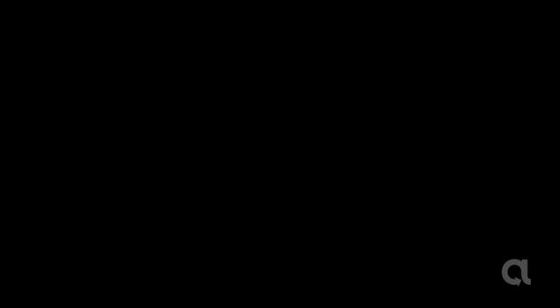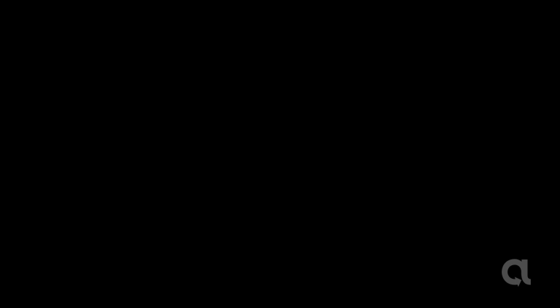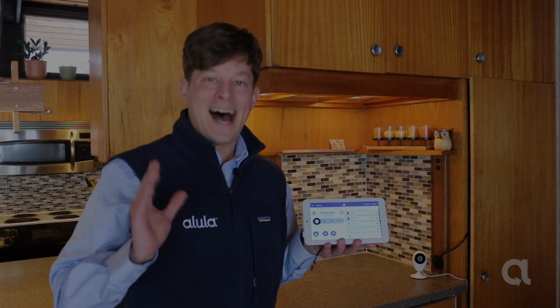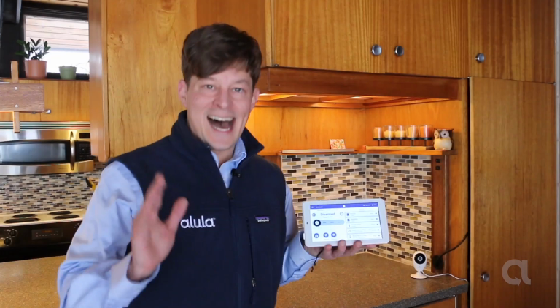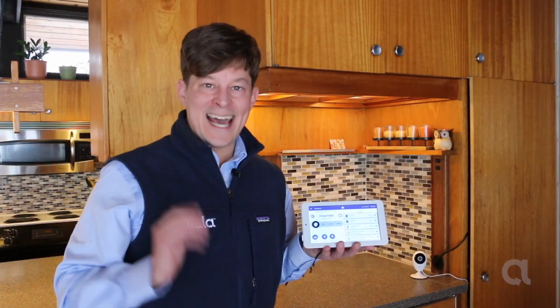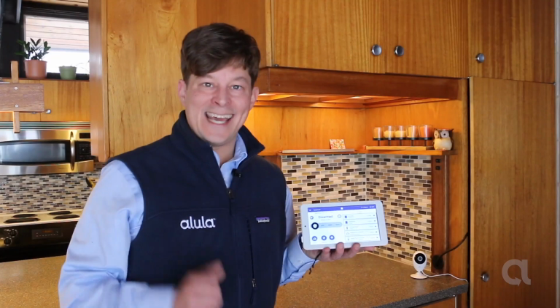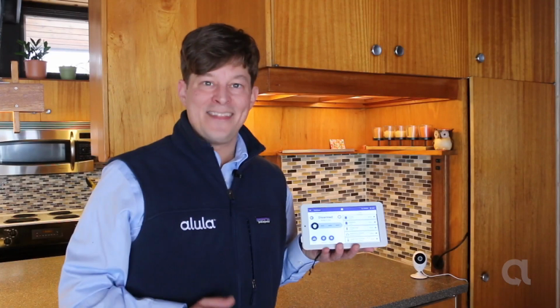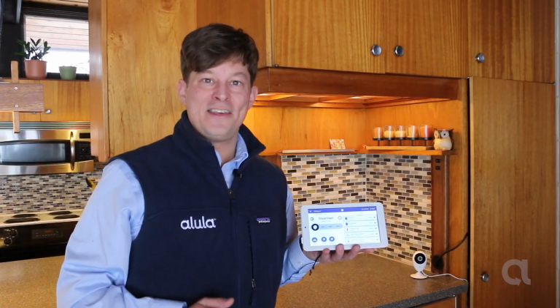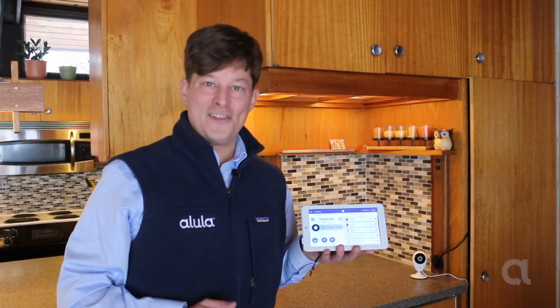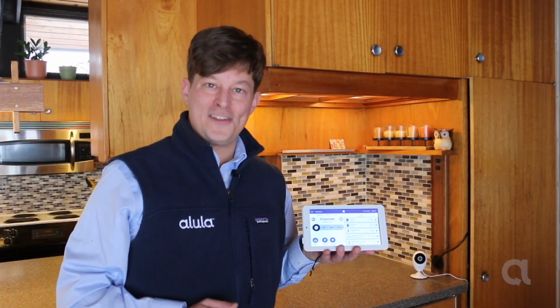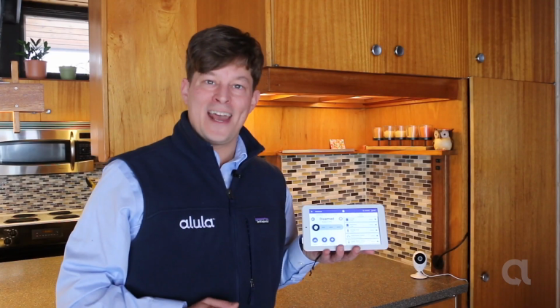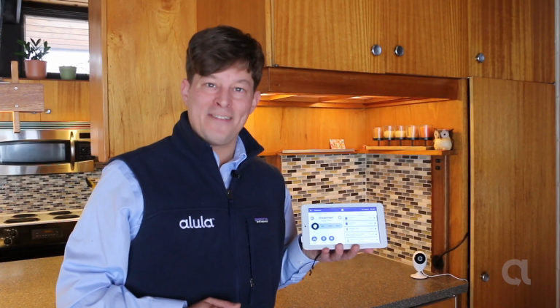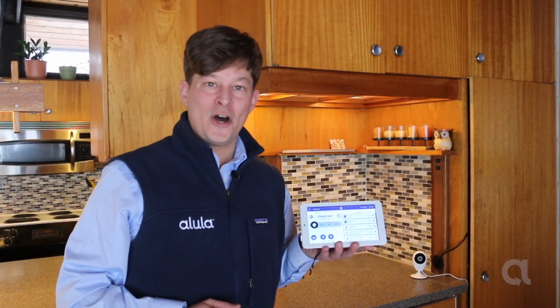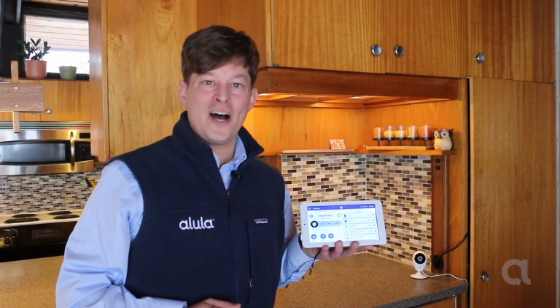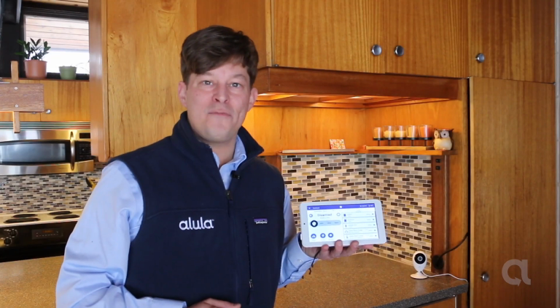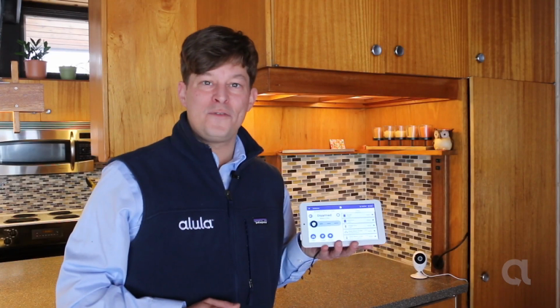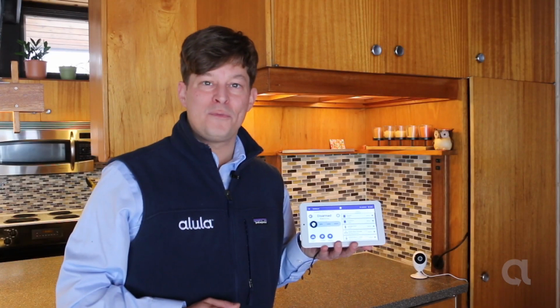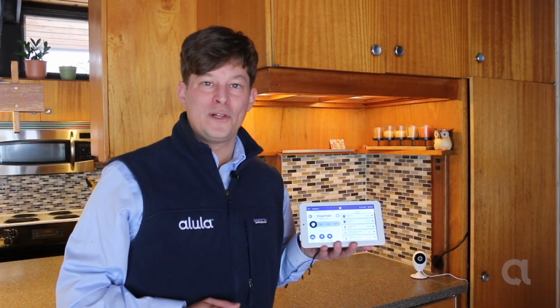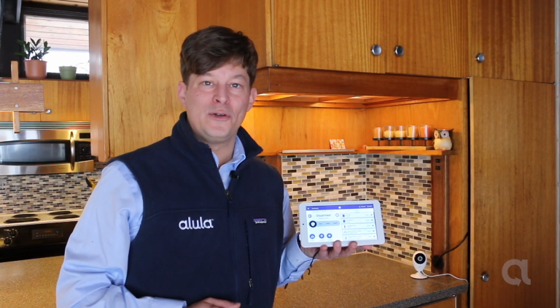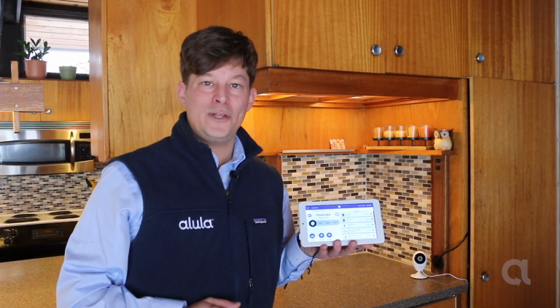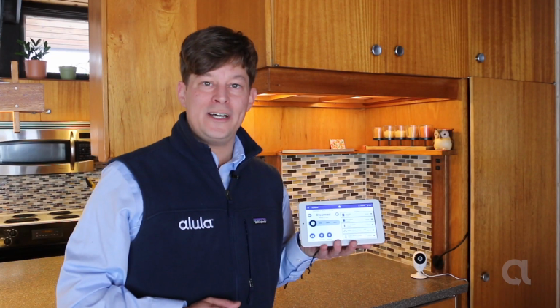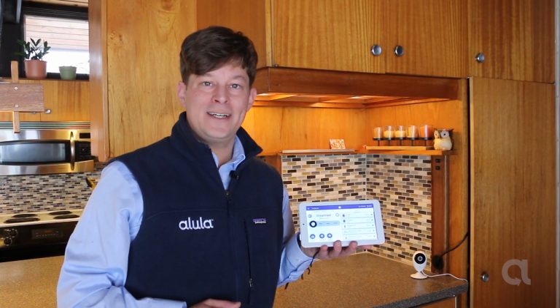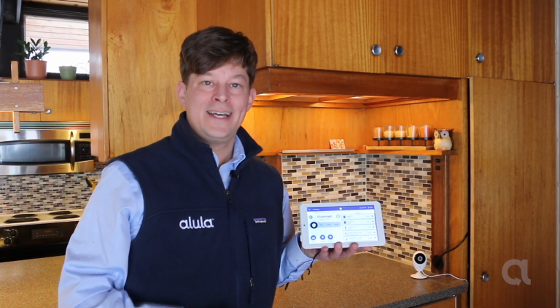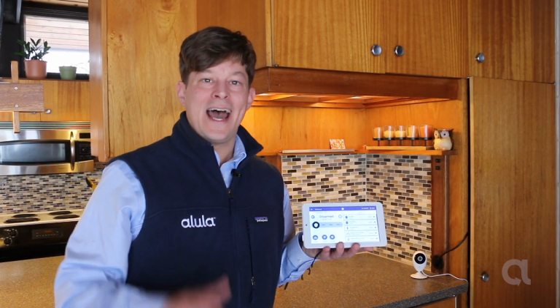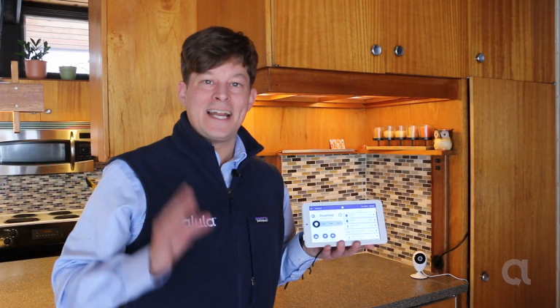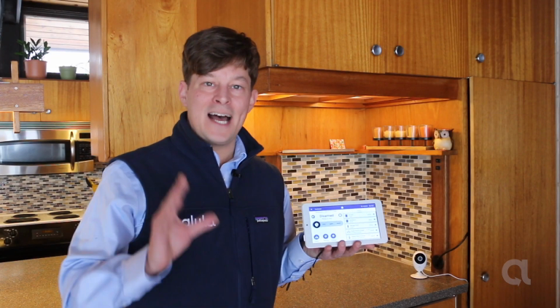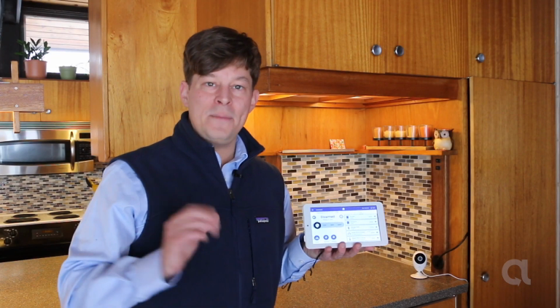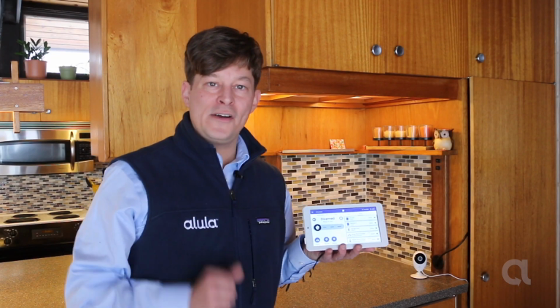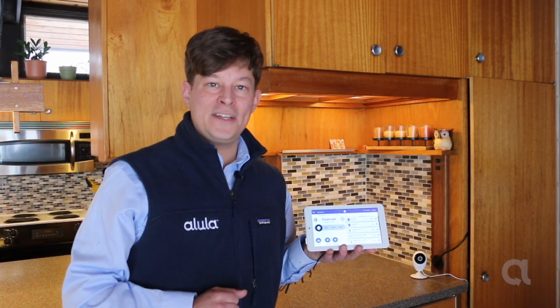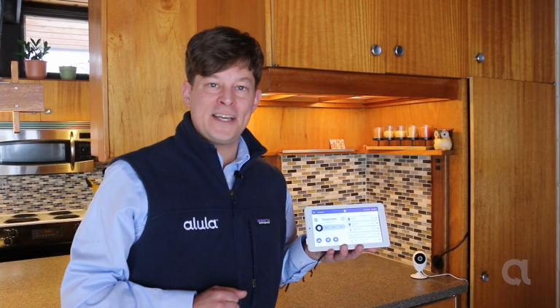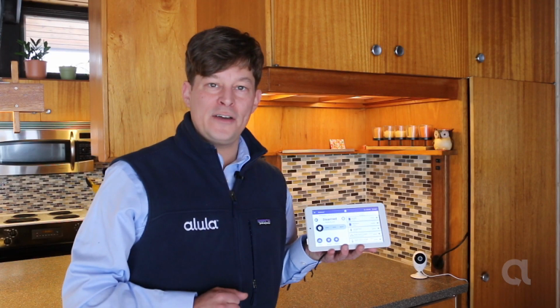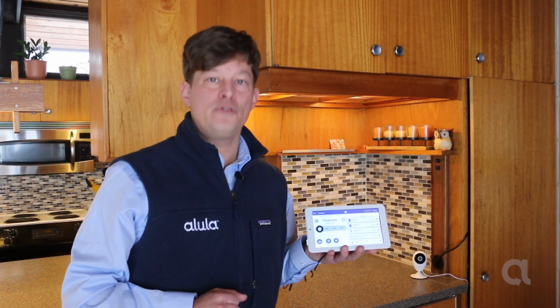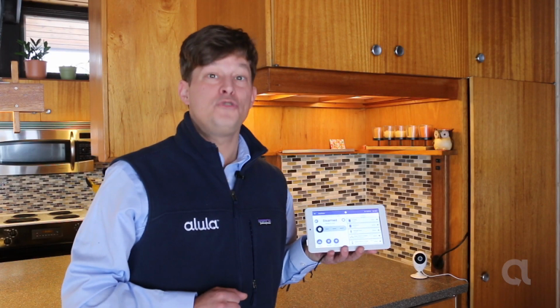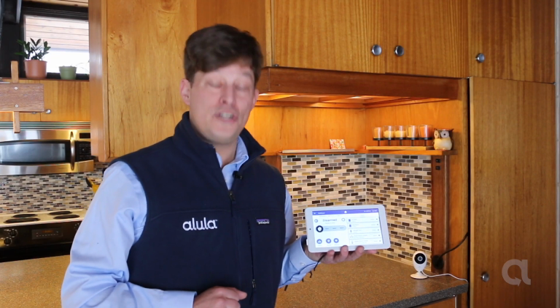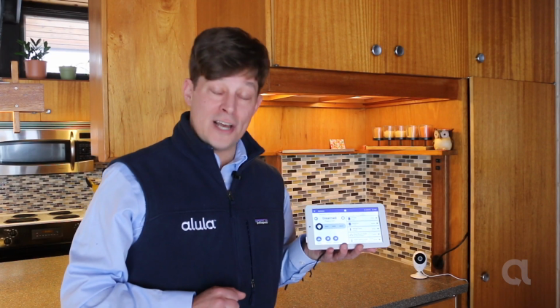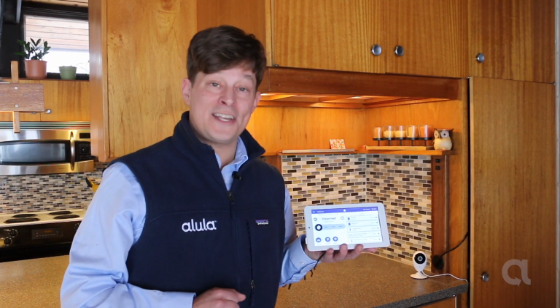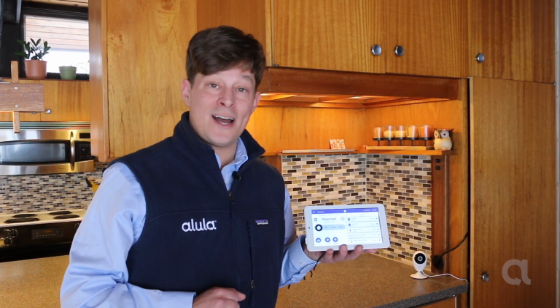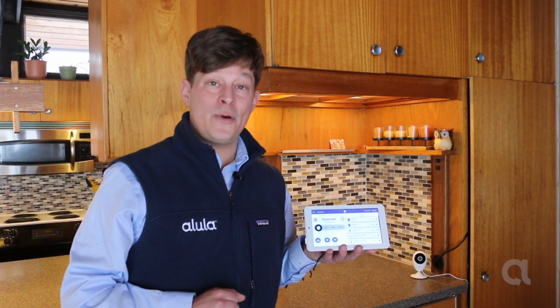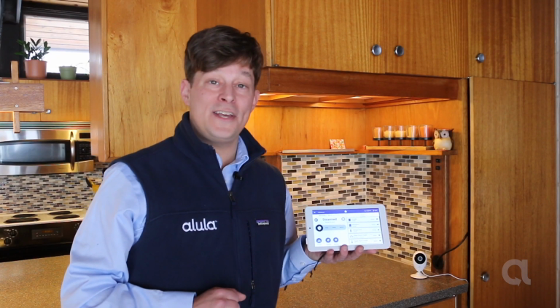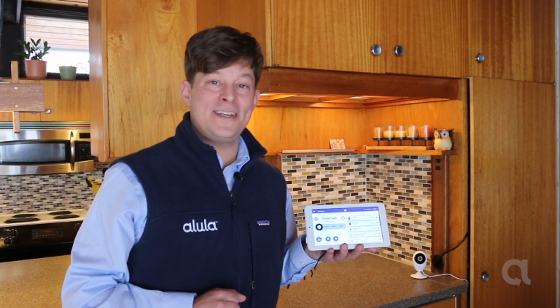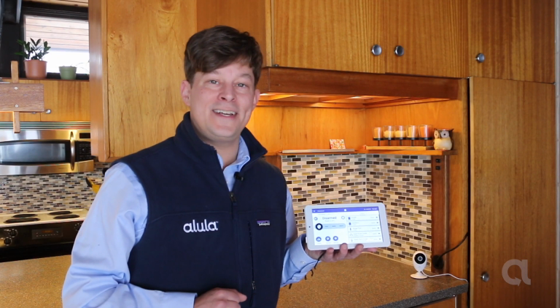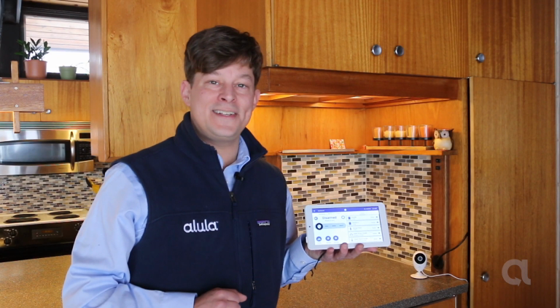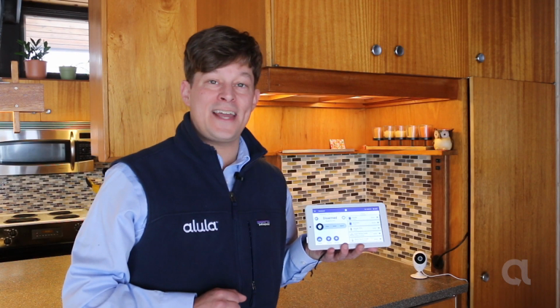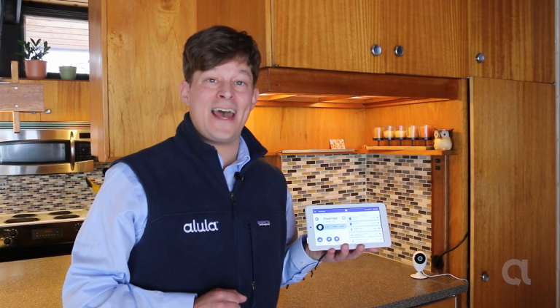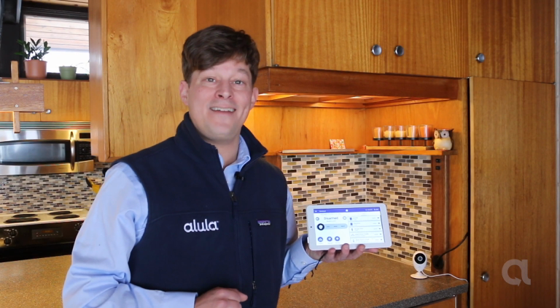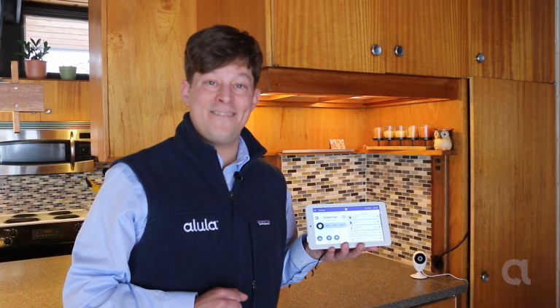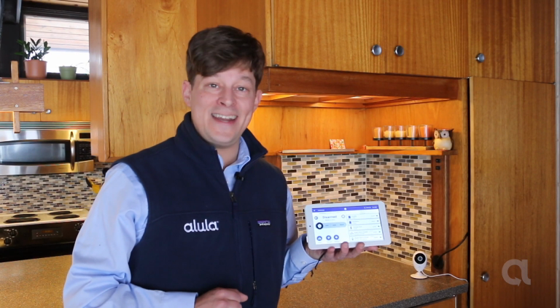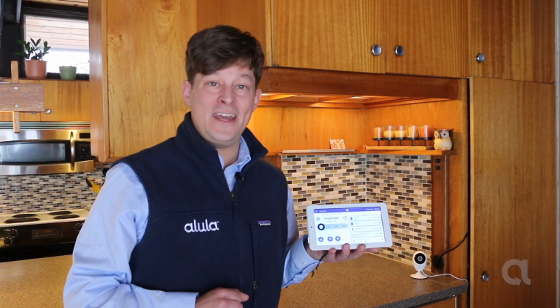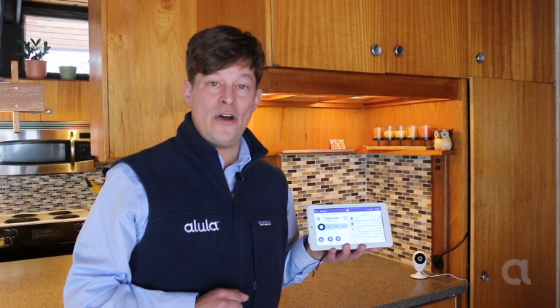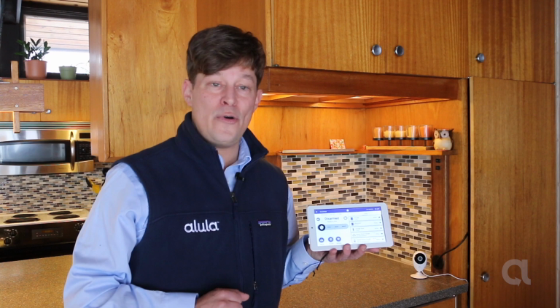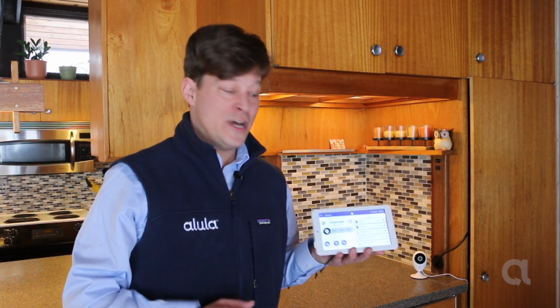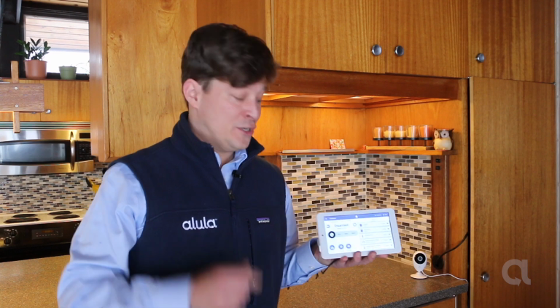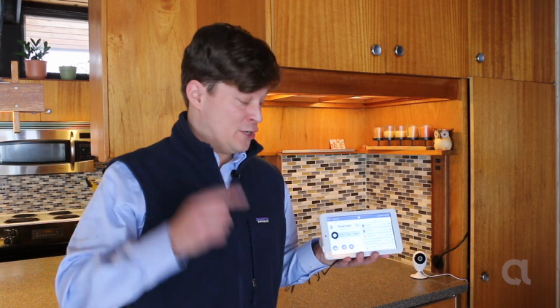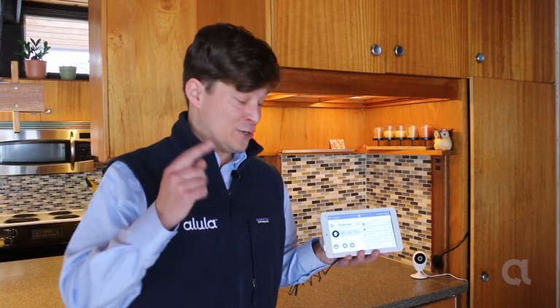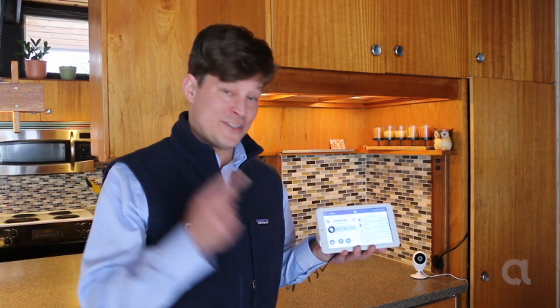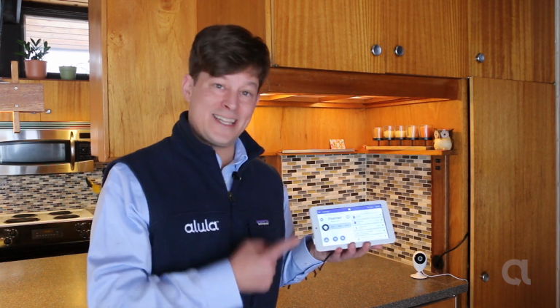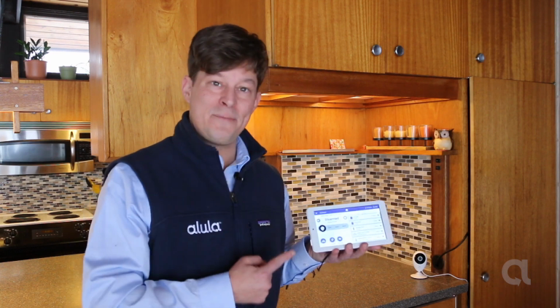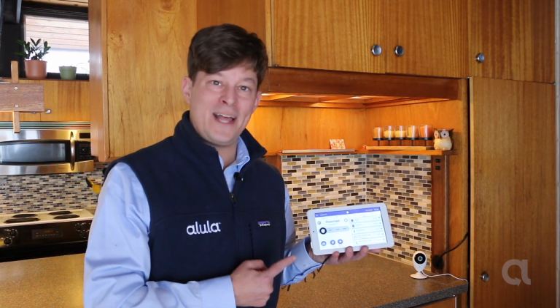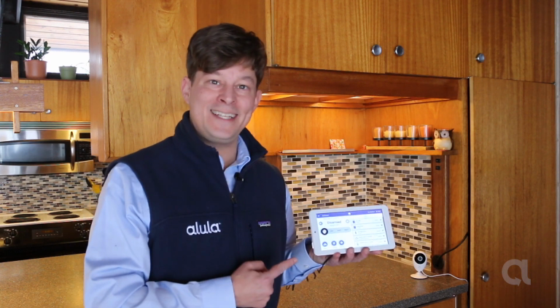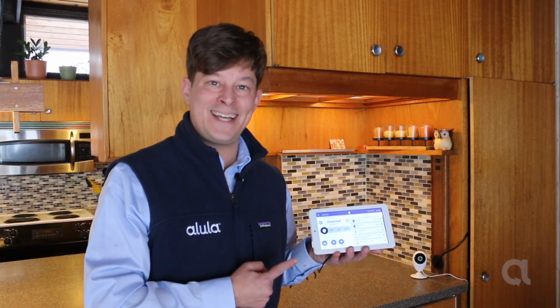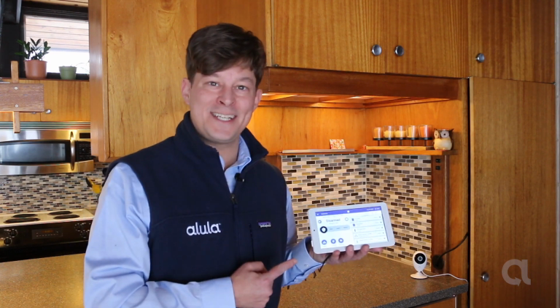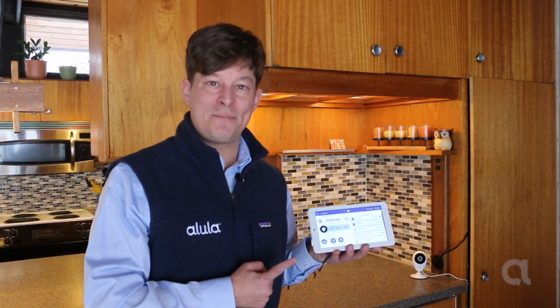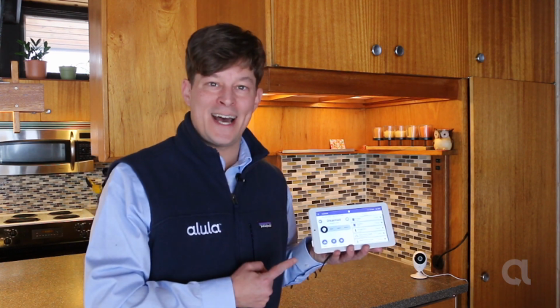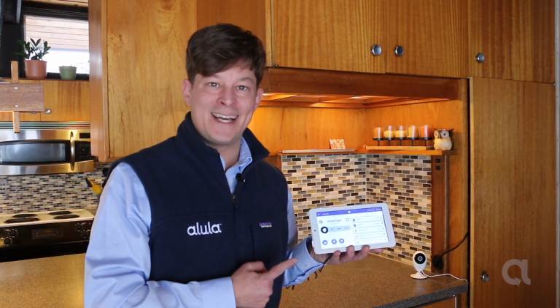Hi, this is Kevin Hoffman from Alula, and I'm here to tell you just how easy it is to add video to your slimline touchpad.